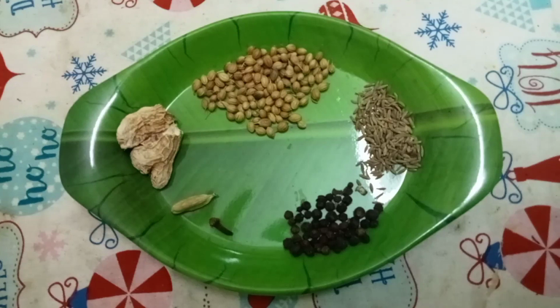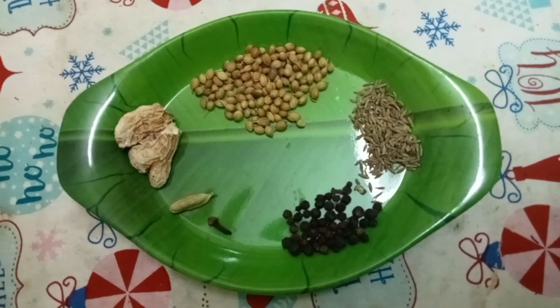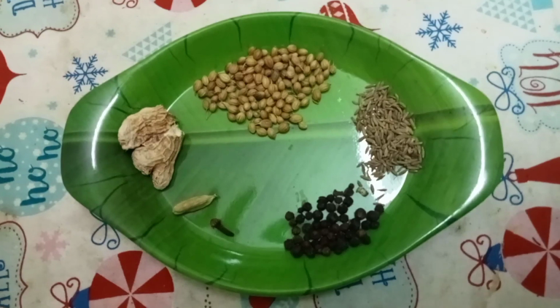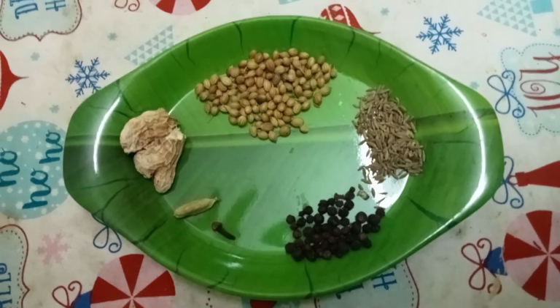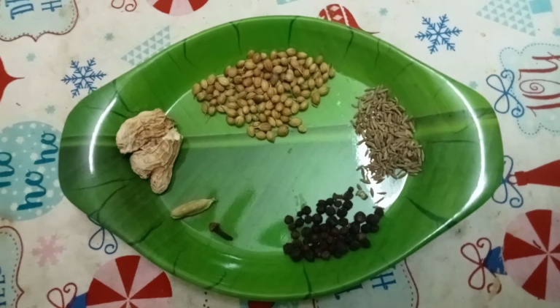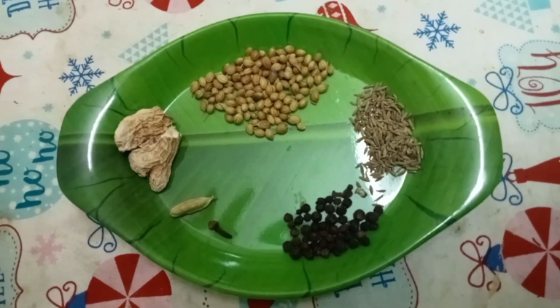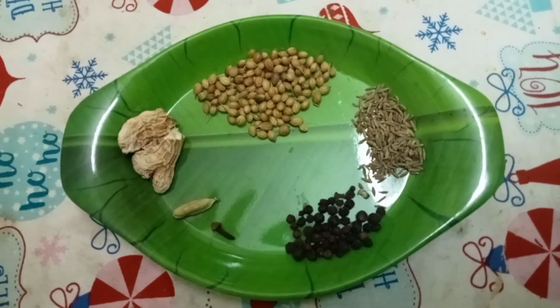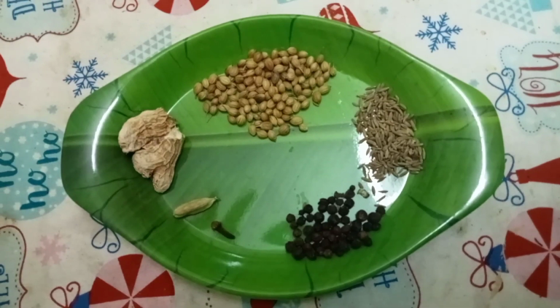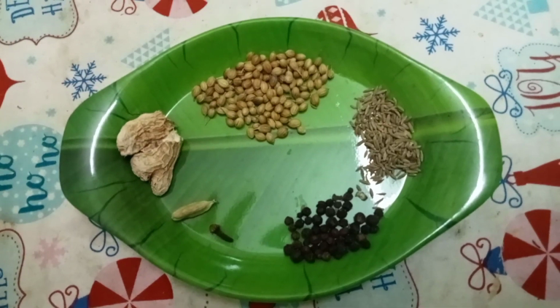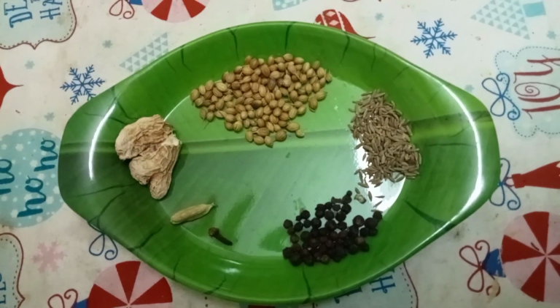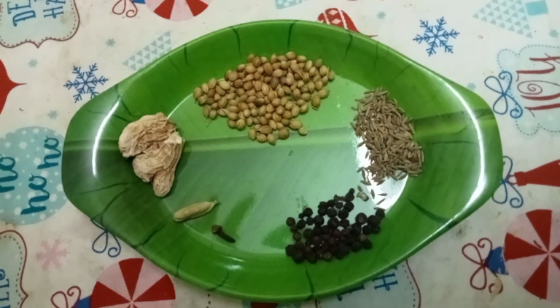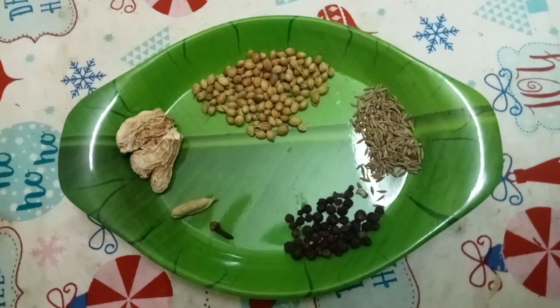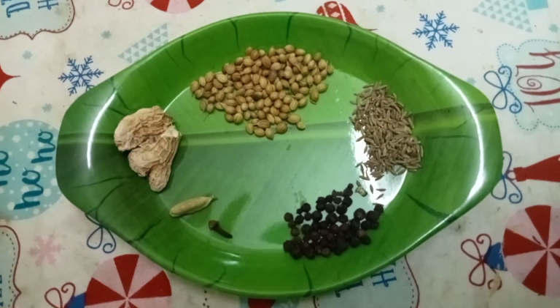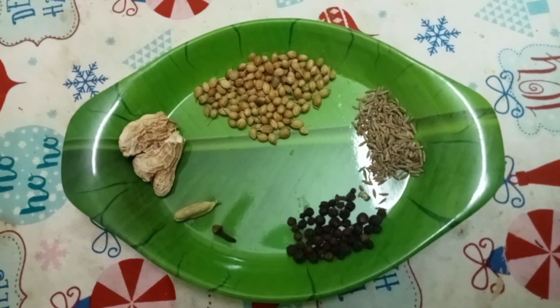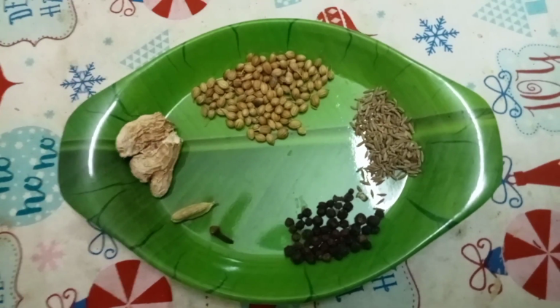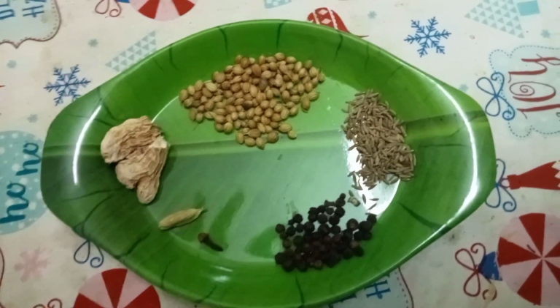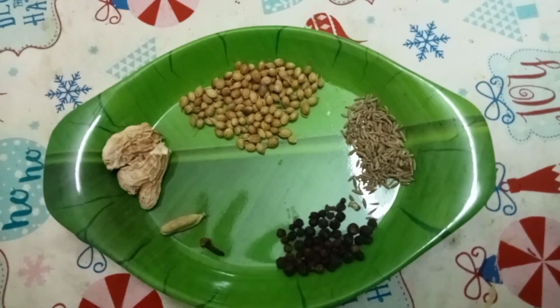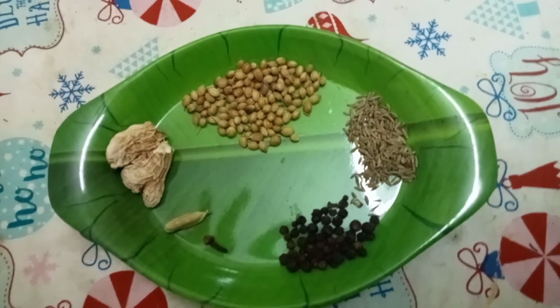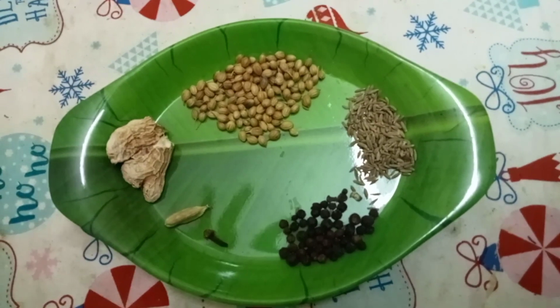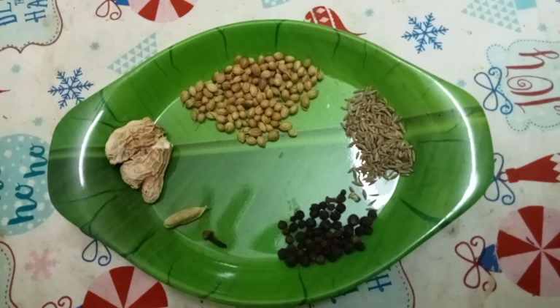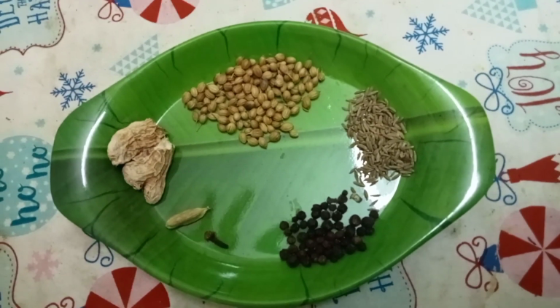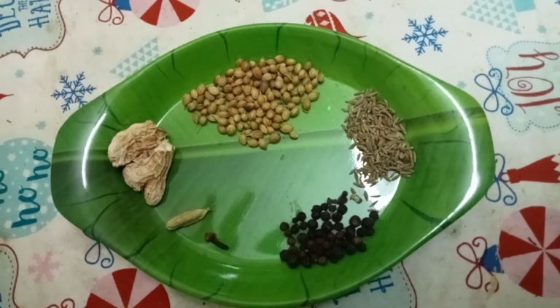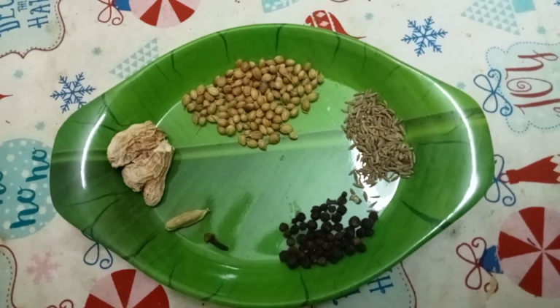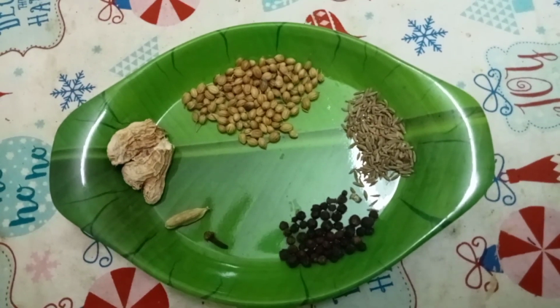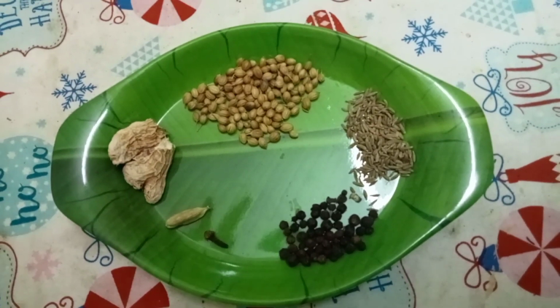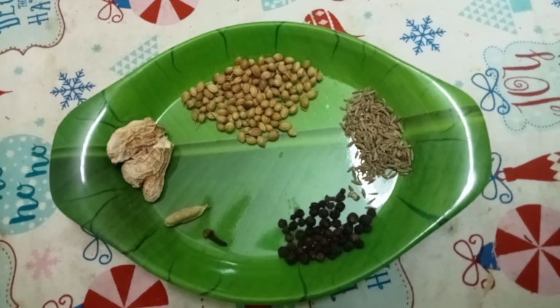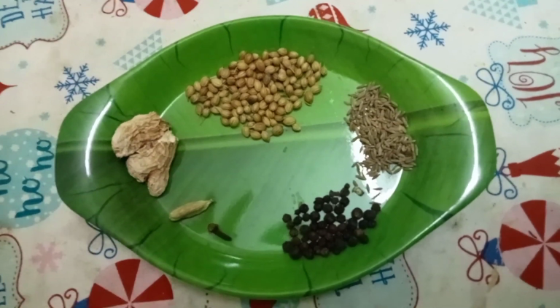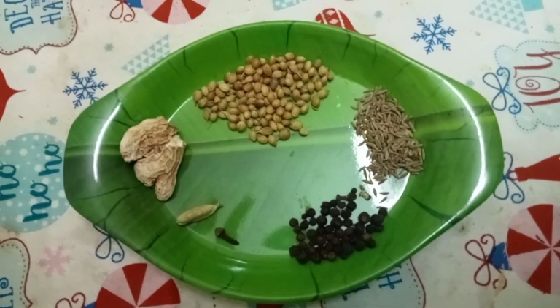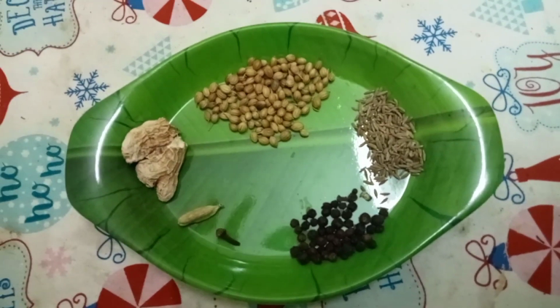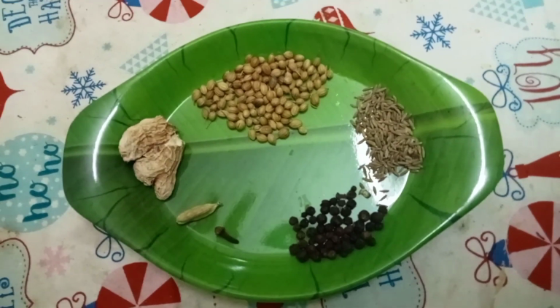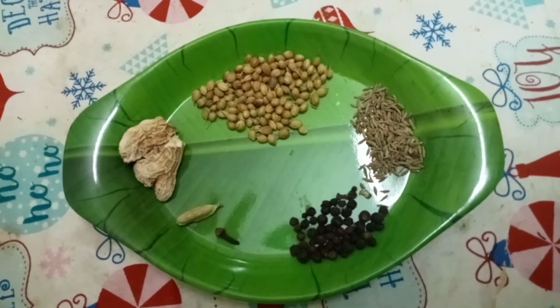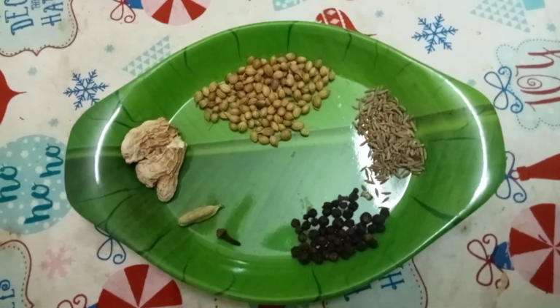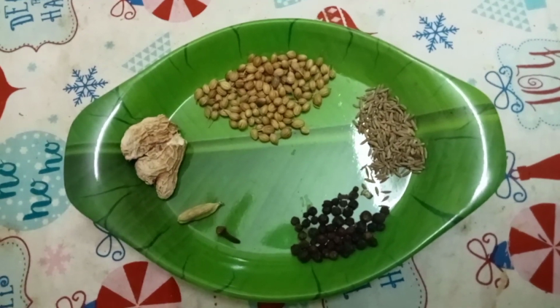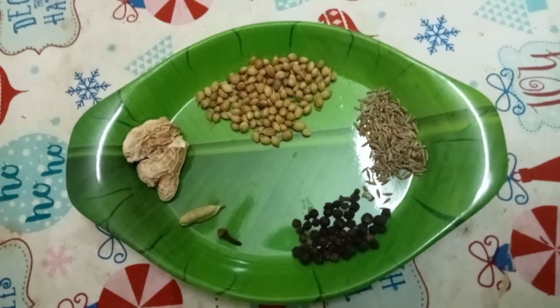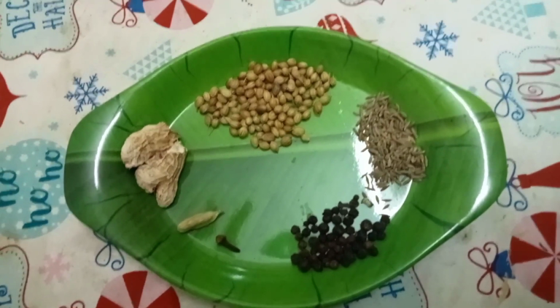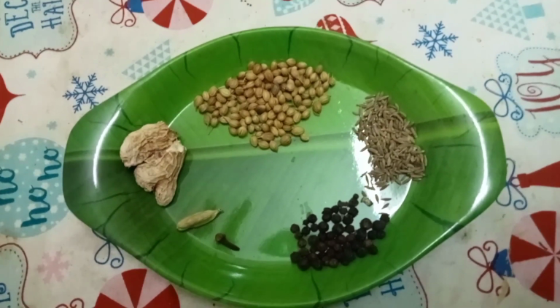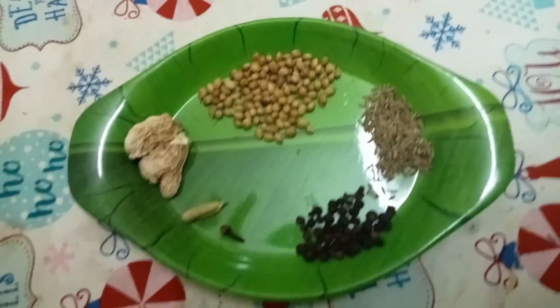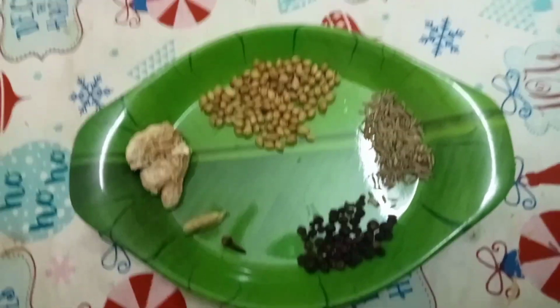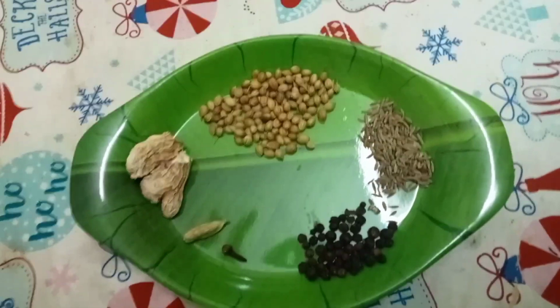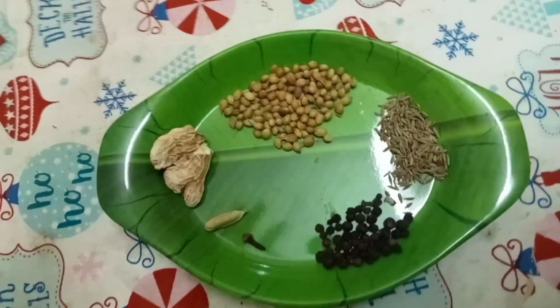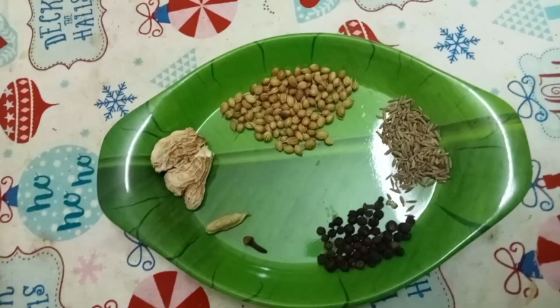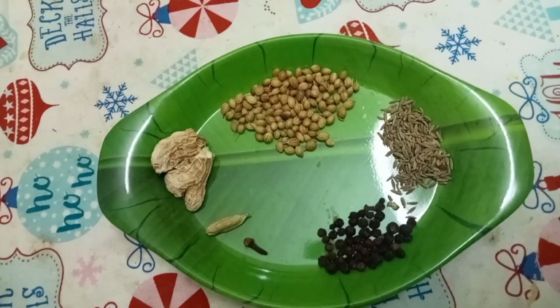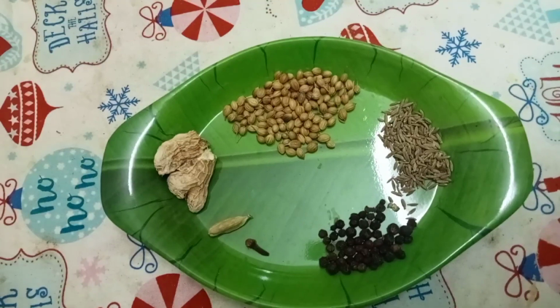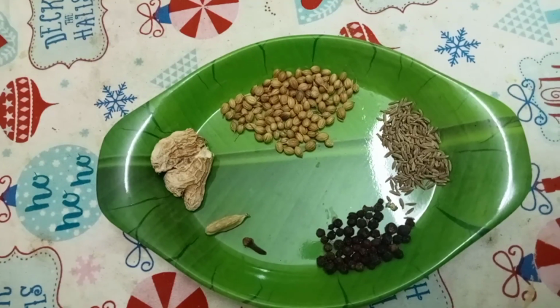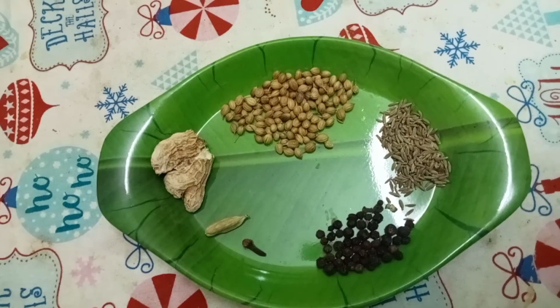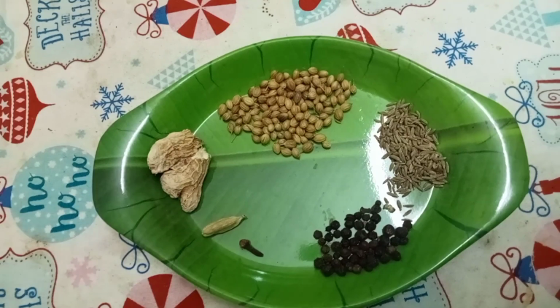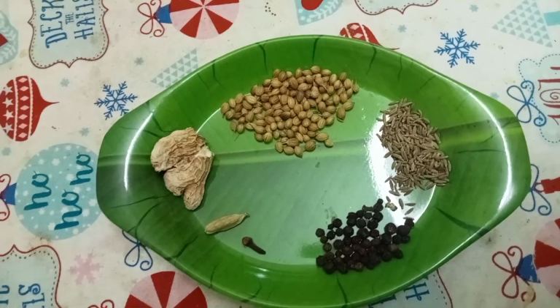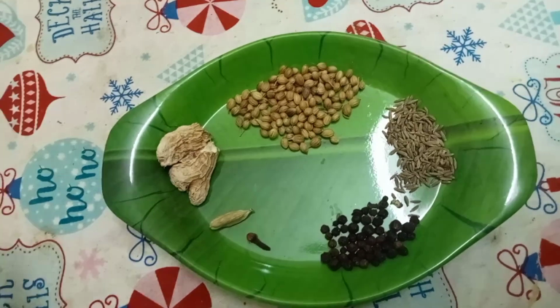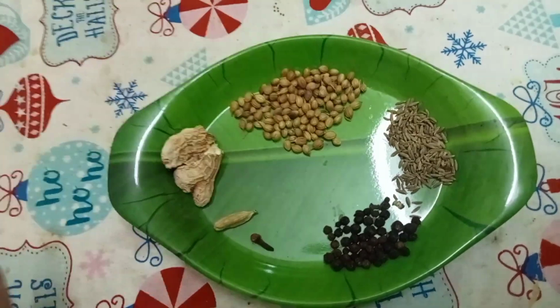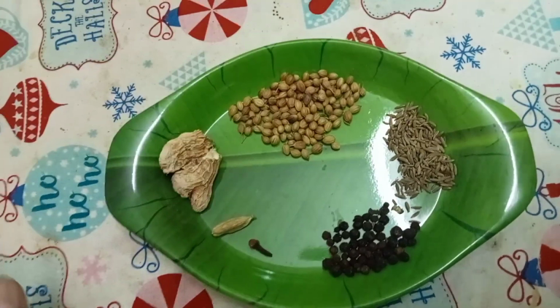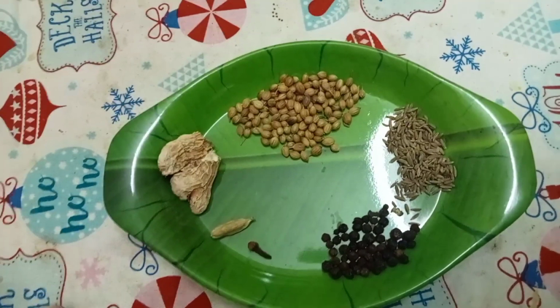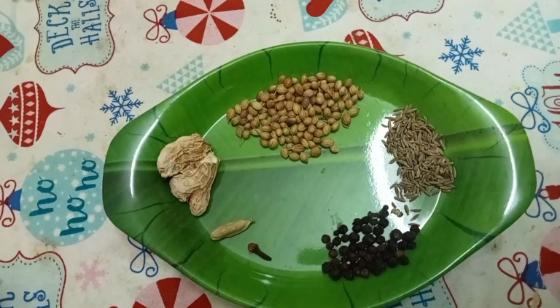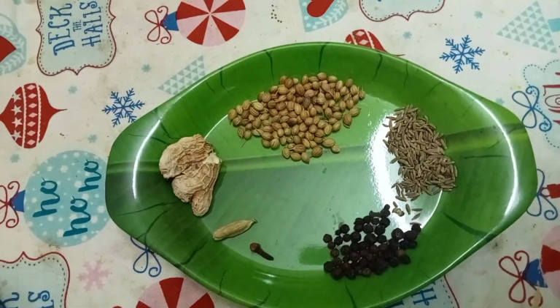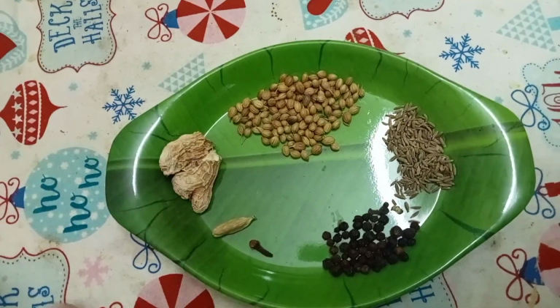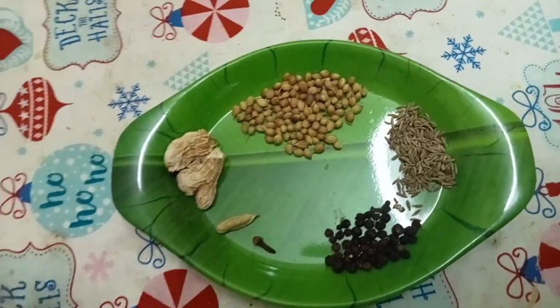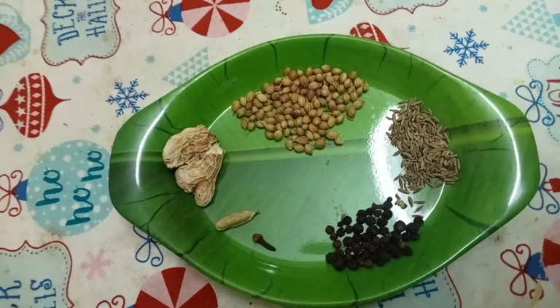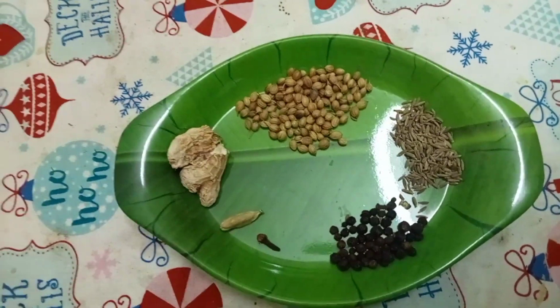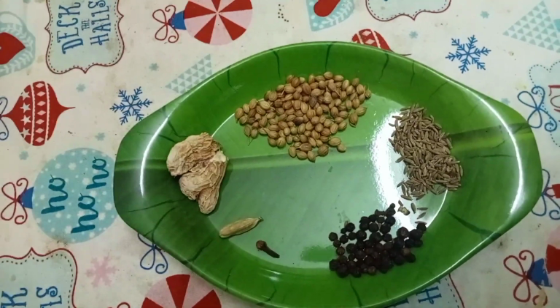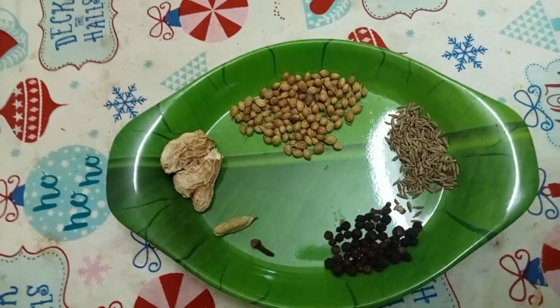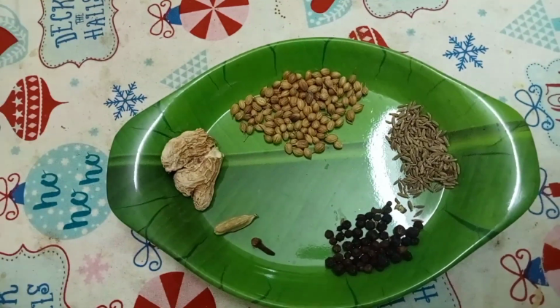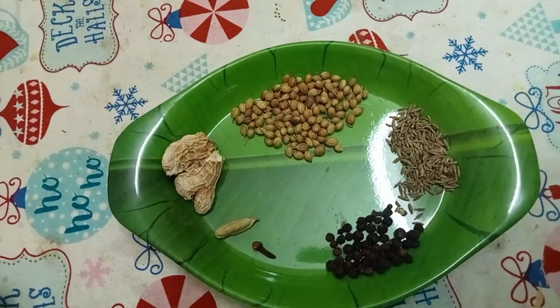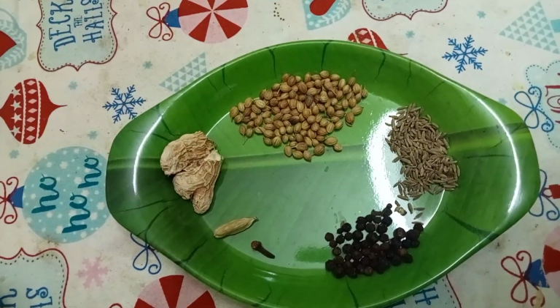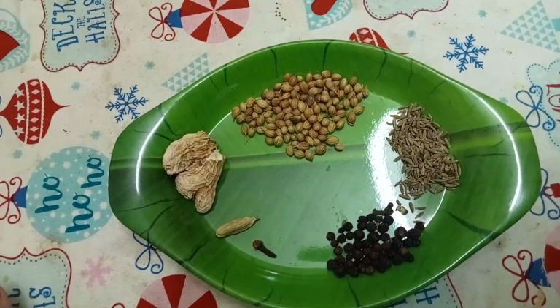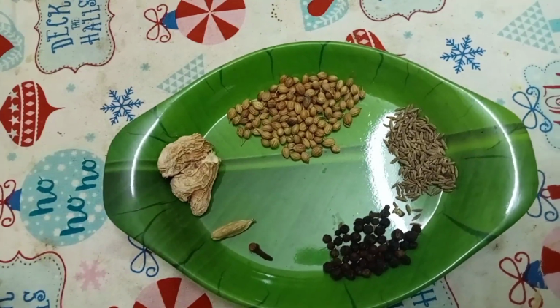Hello friends, this is the video of Sukkumalli Coffee. This is the first time you are watching this Sukkumalli Coffee. We will be talking about this video.